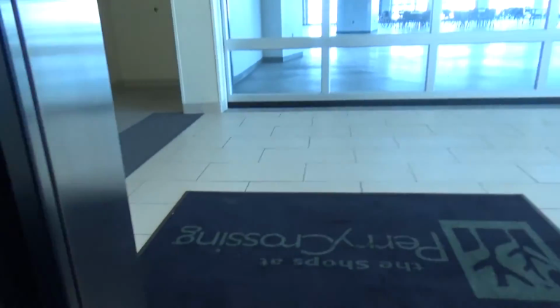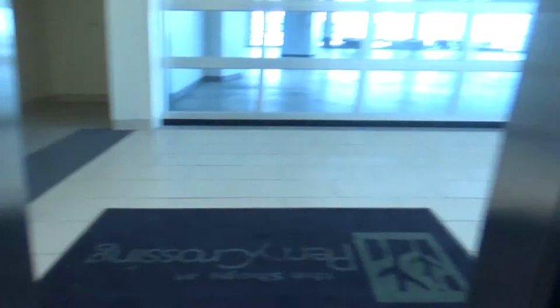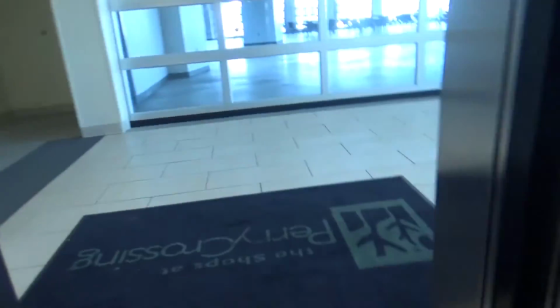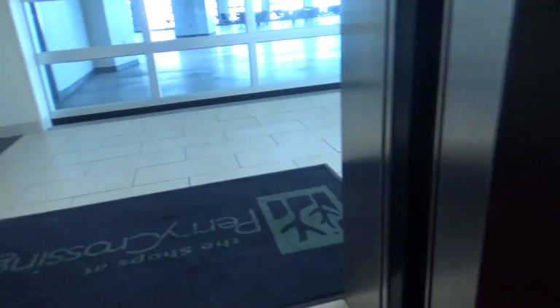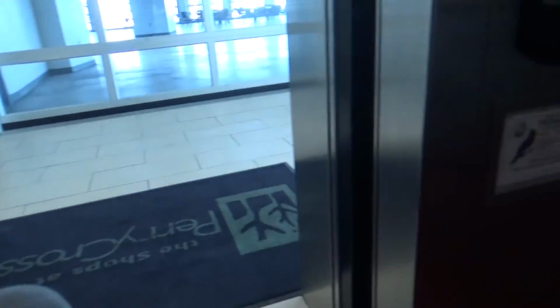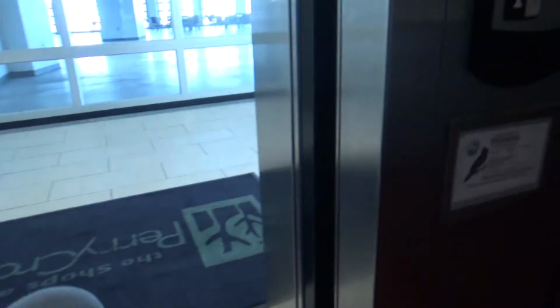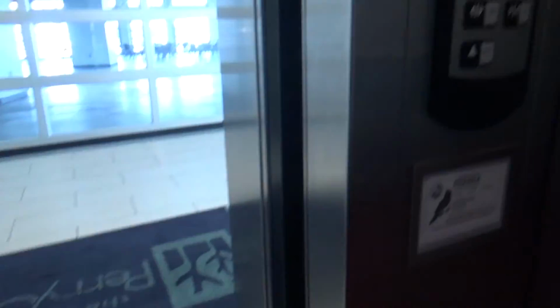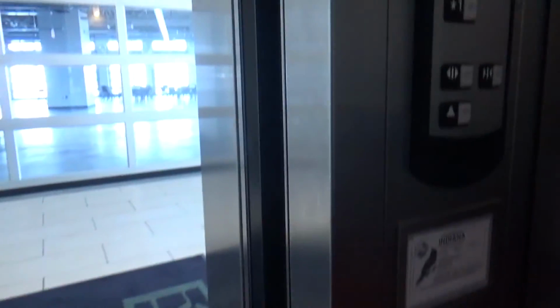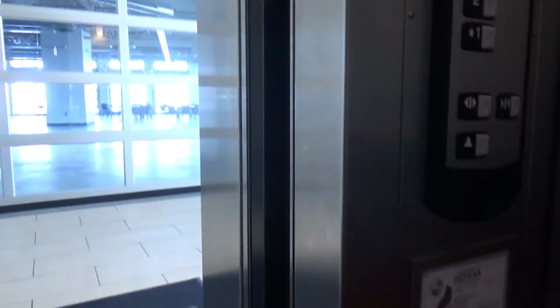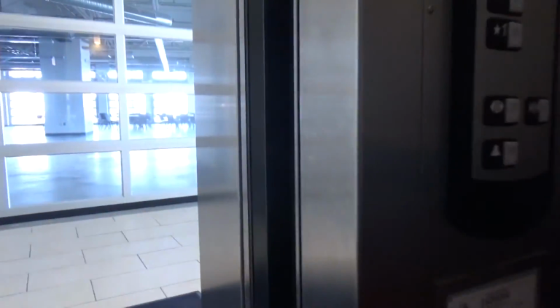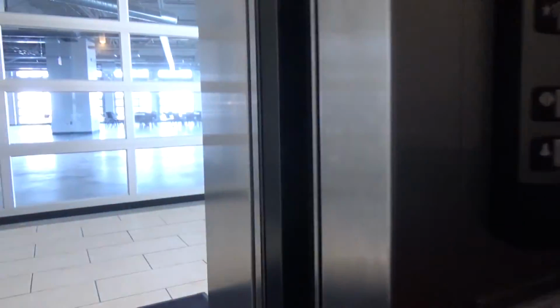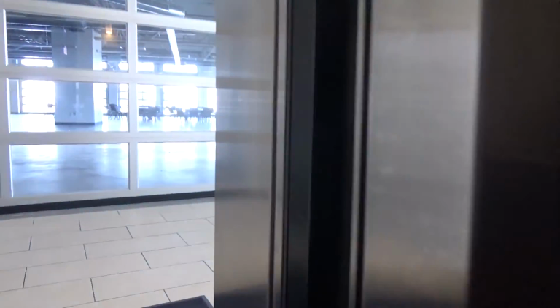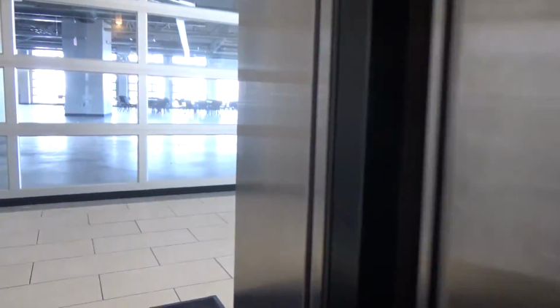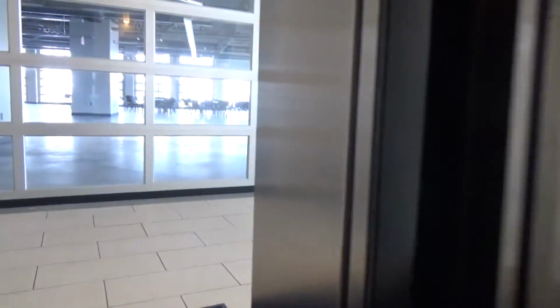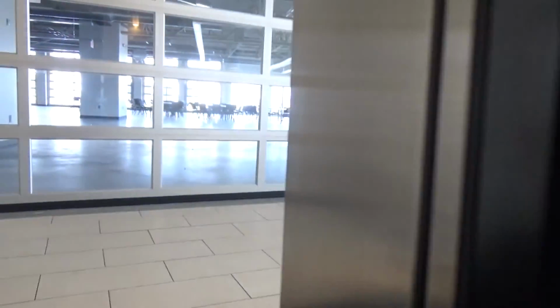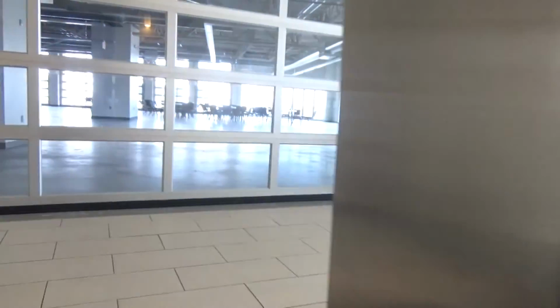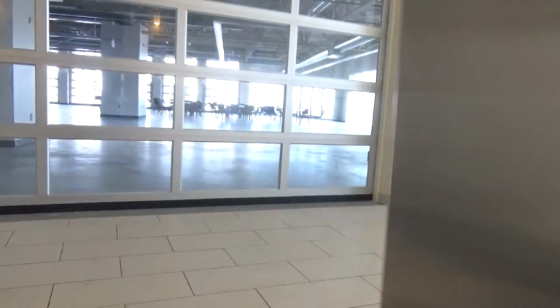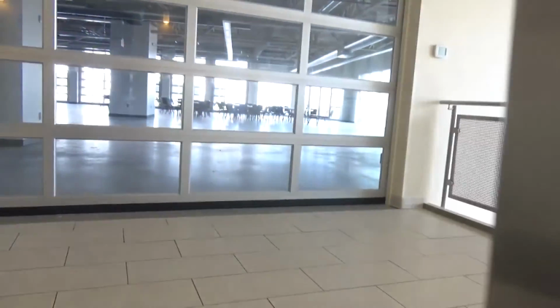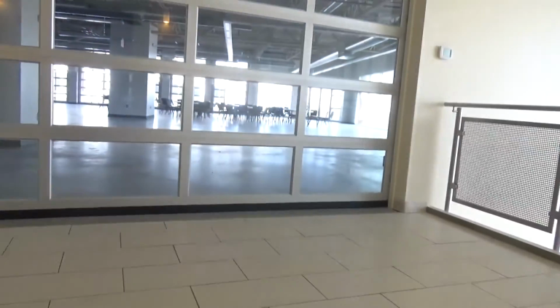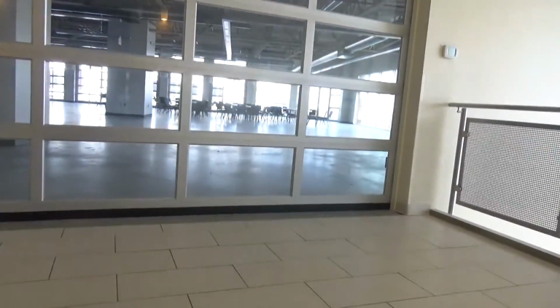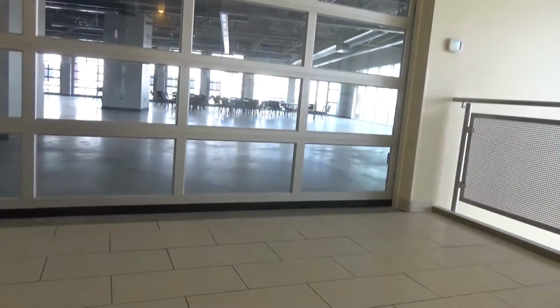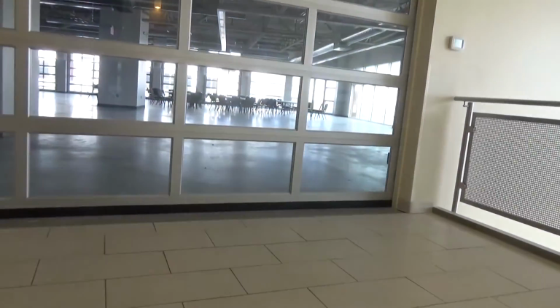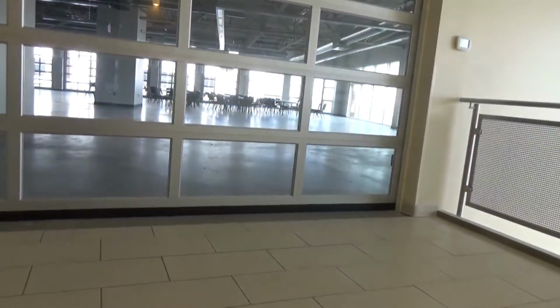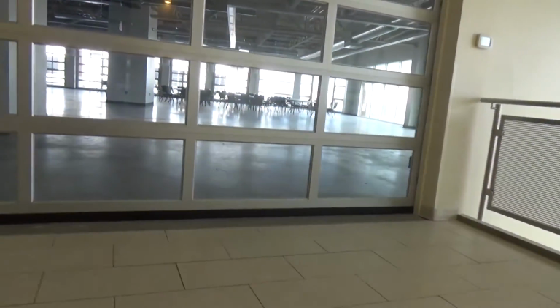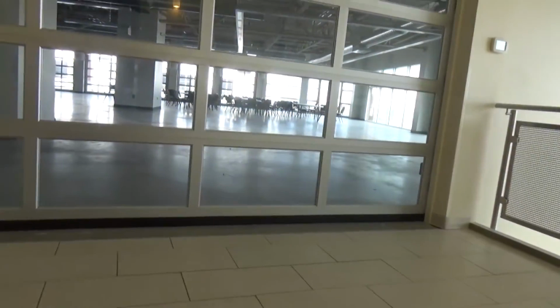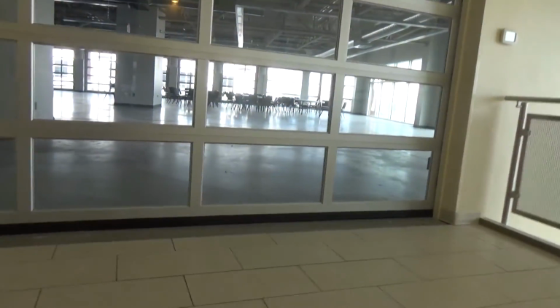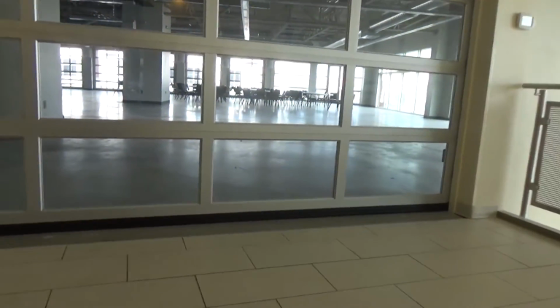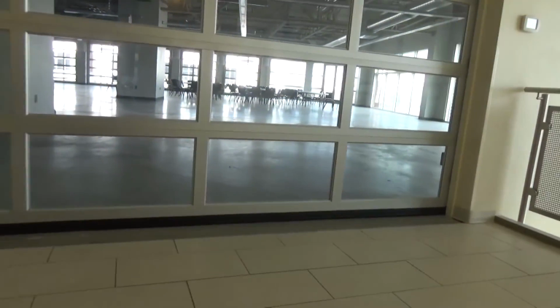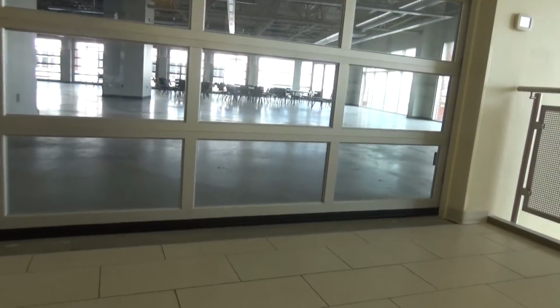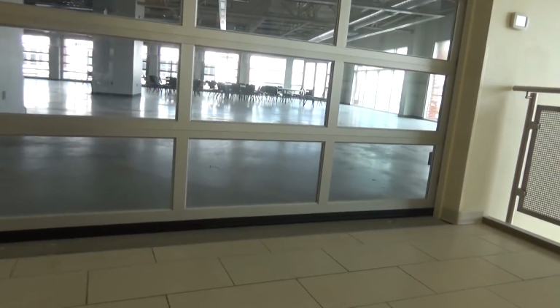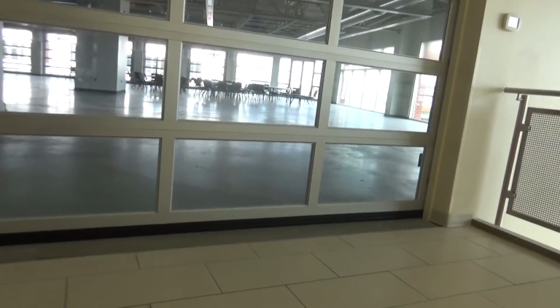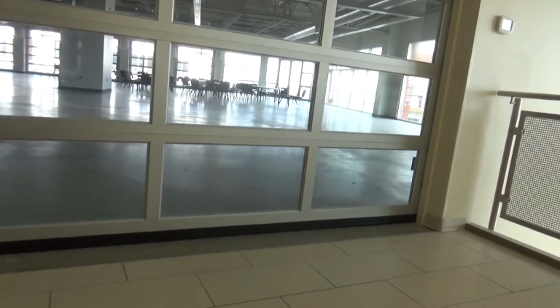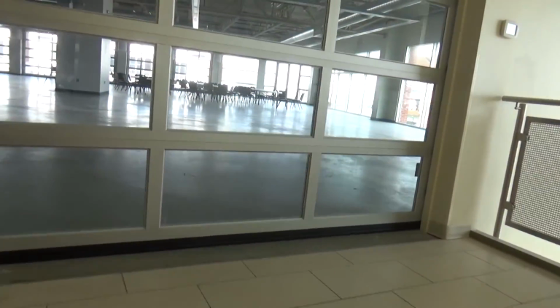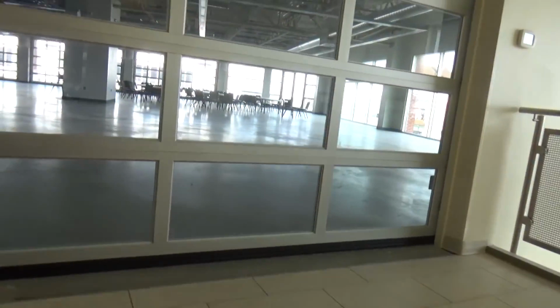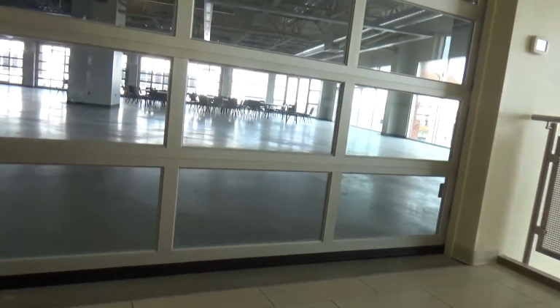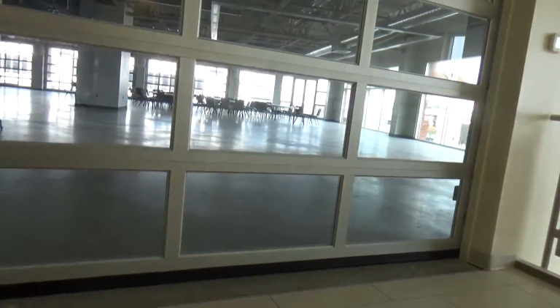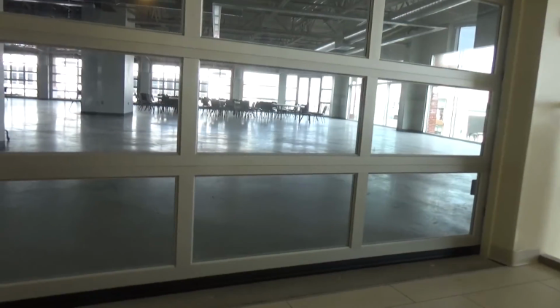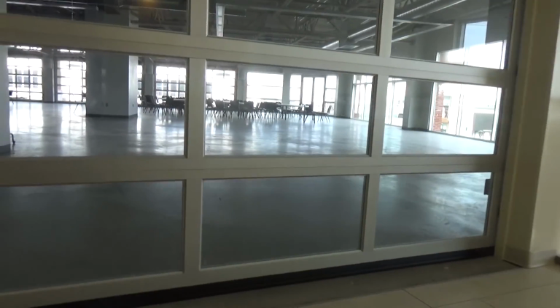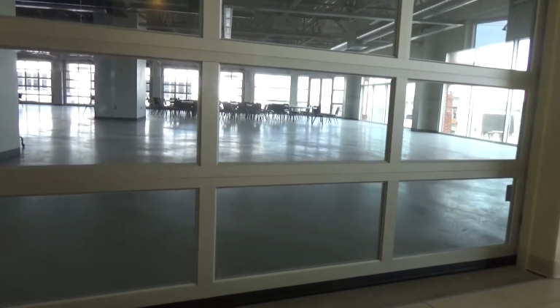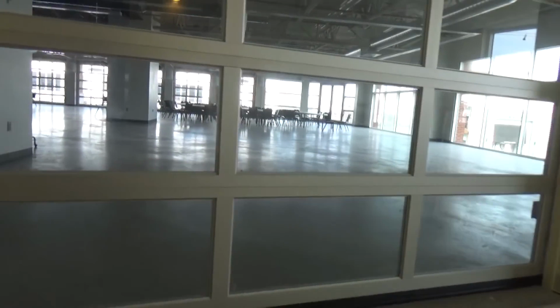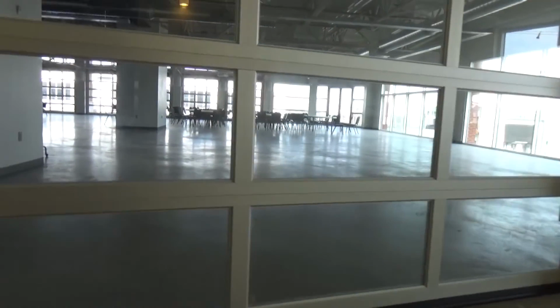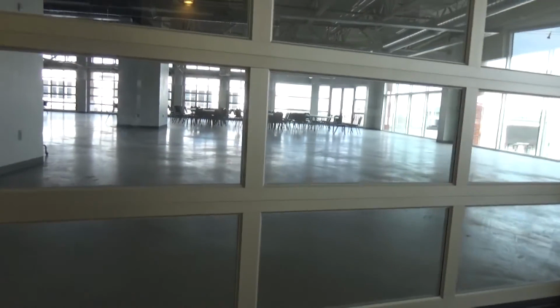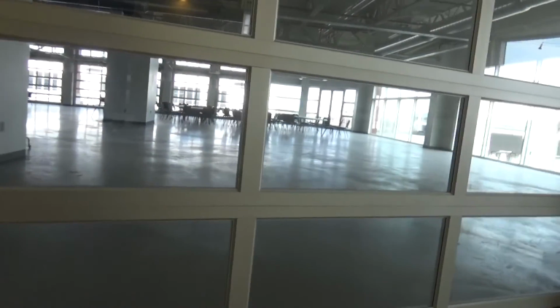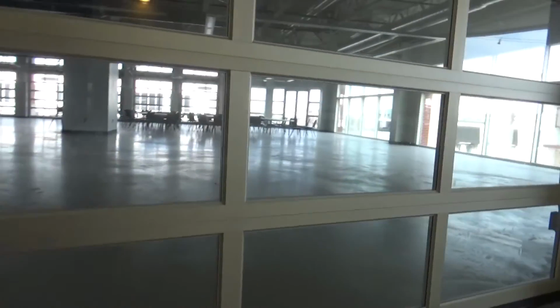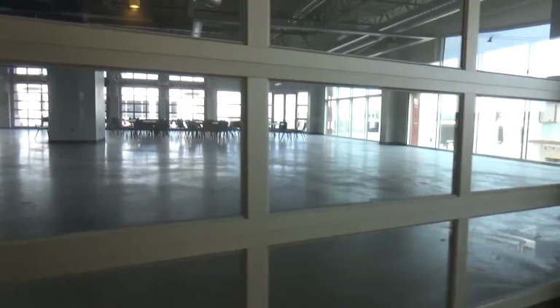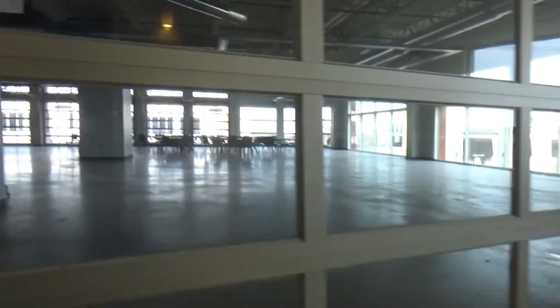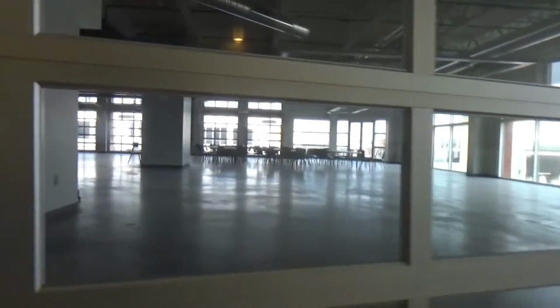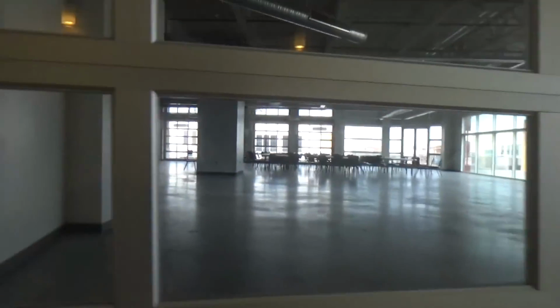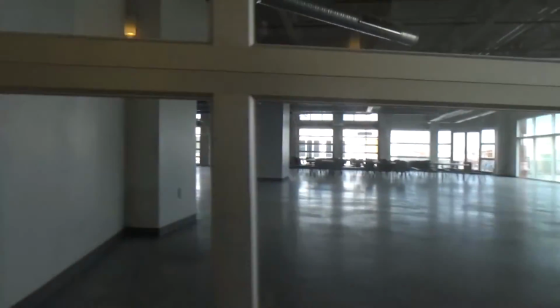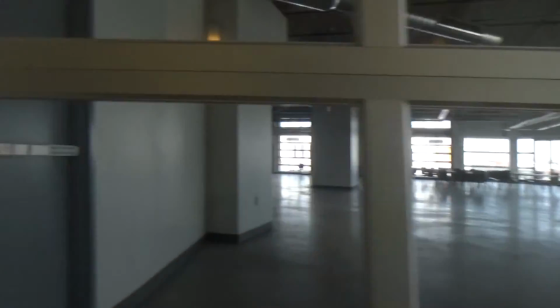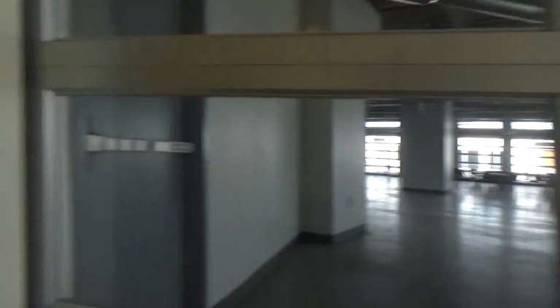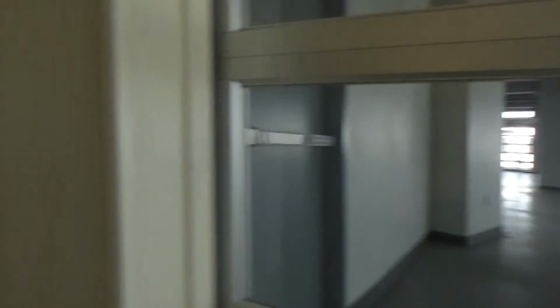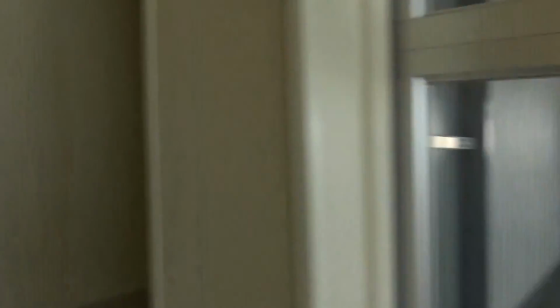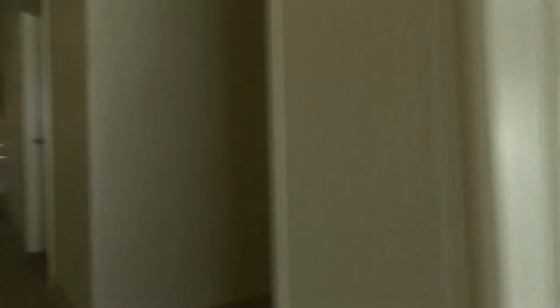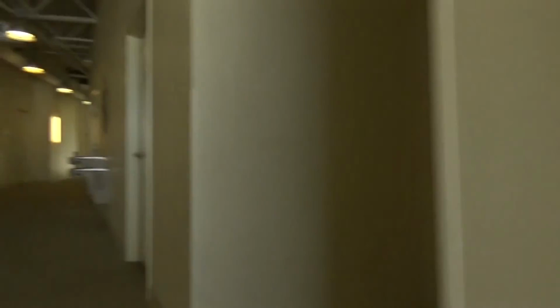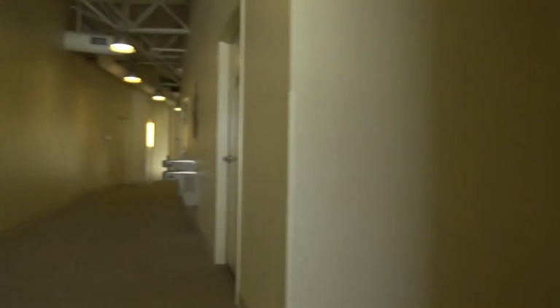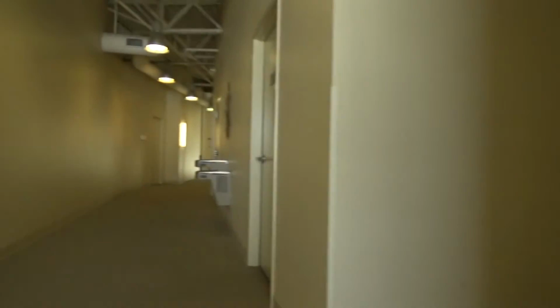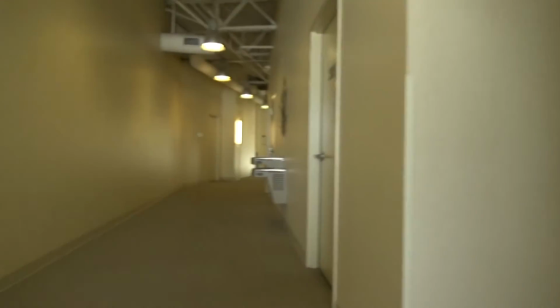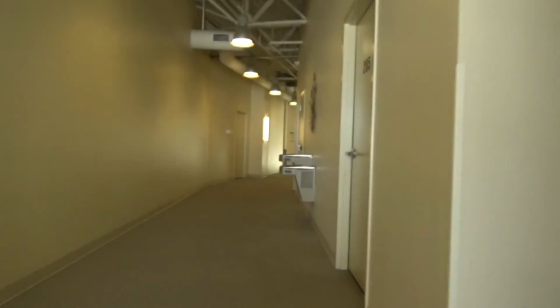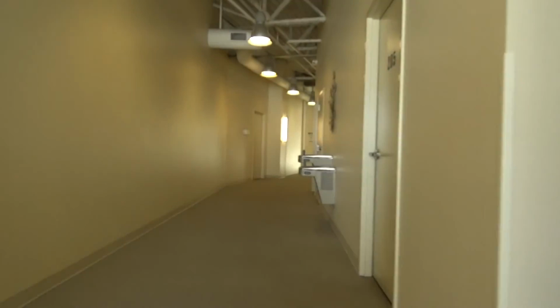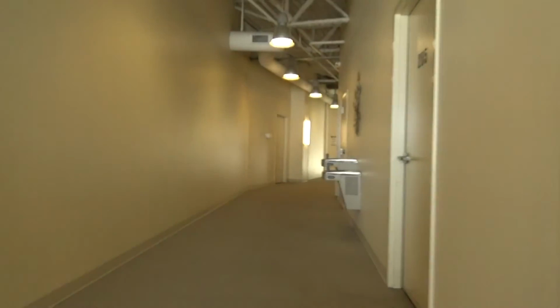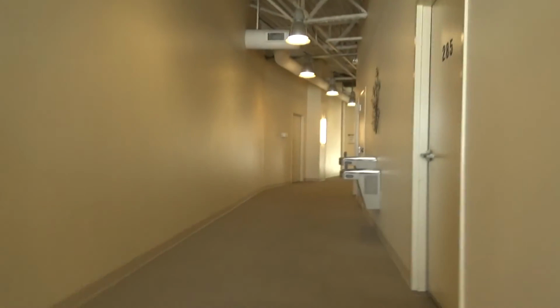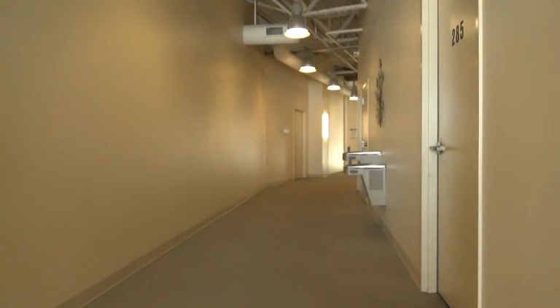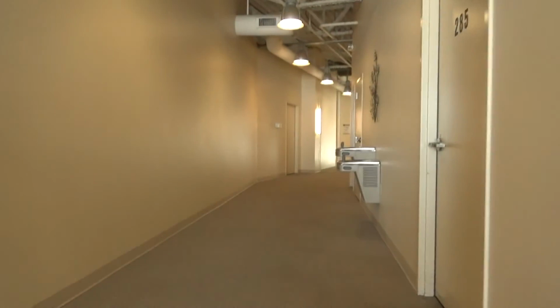Look at the building up here. Go straight down this hallway. I guess that's it.